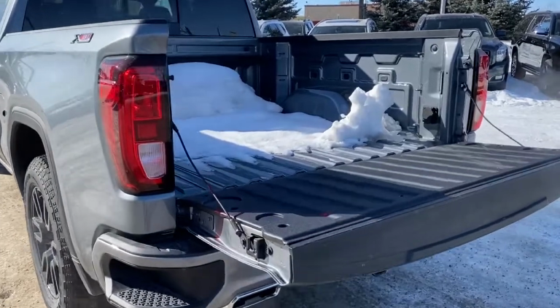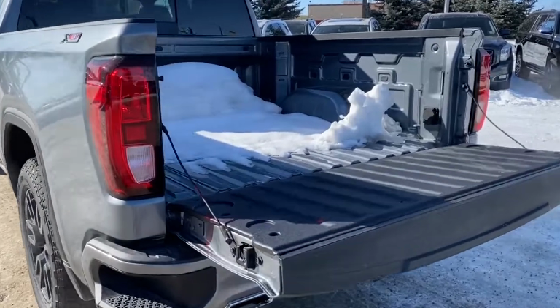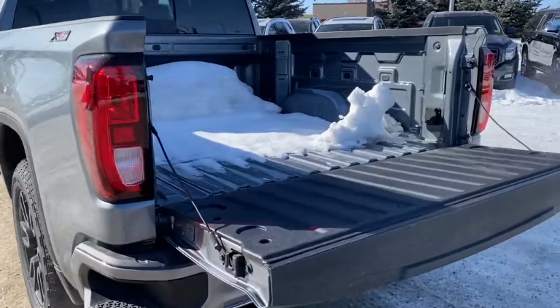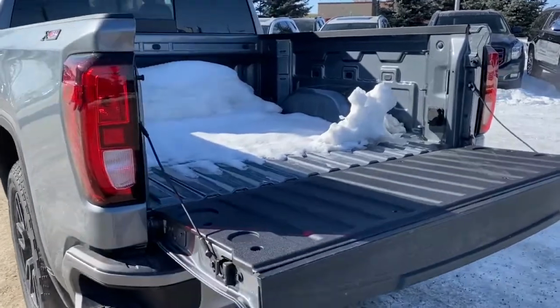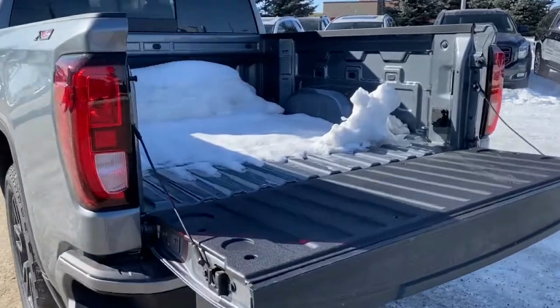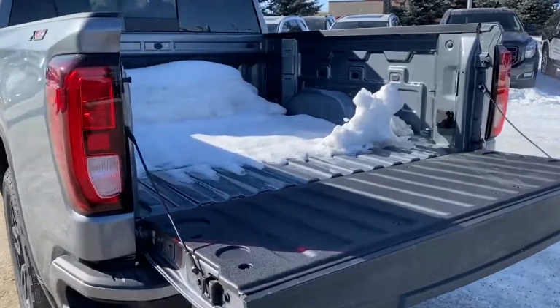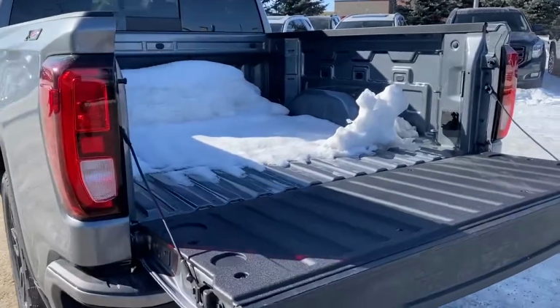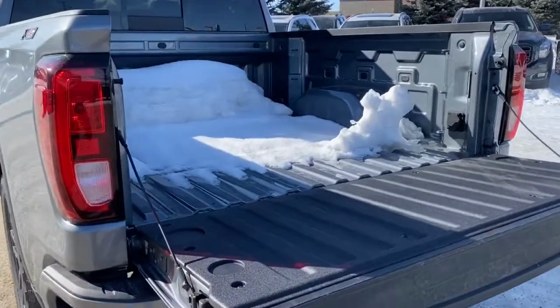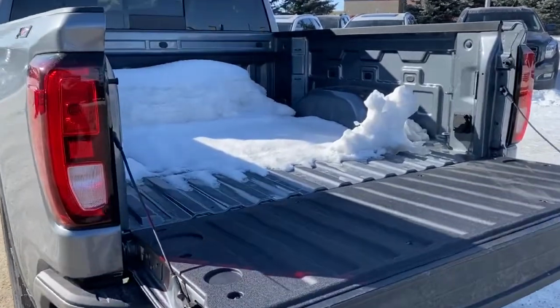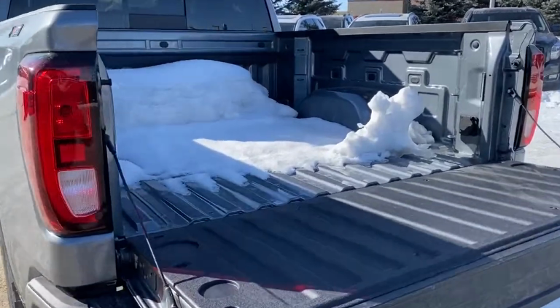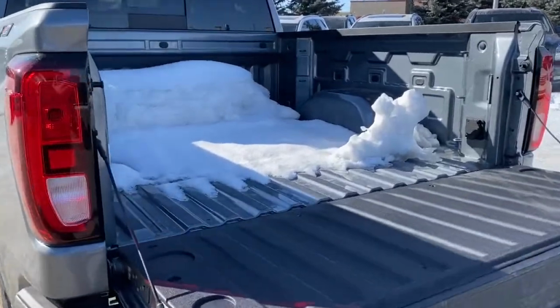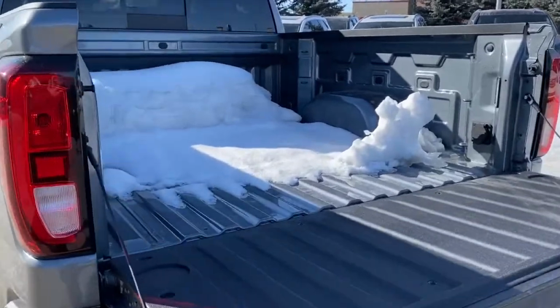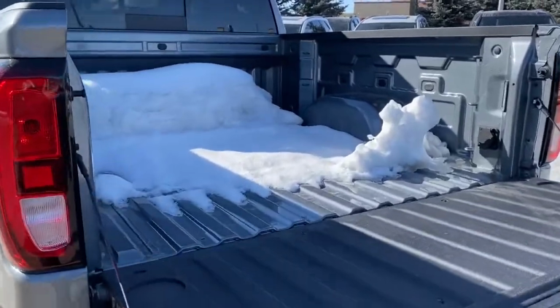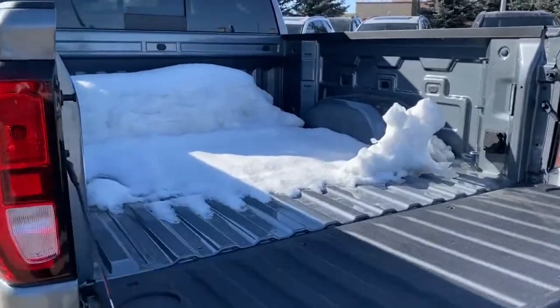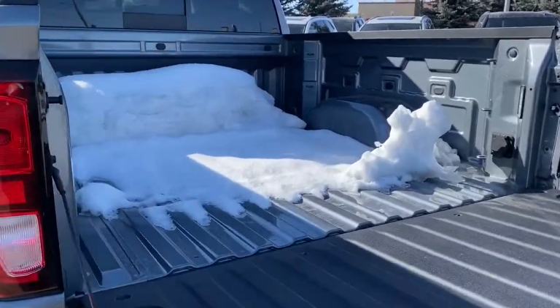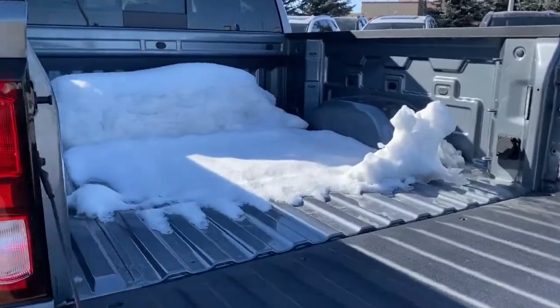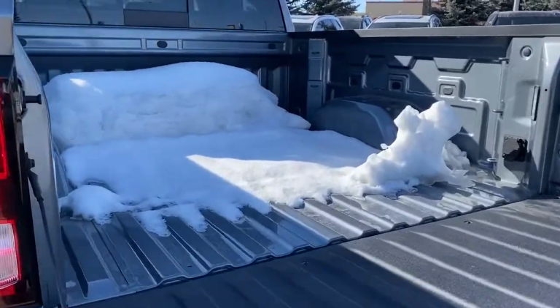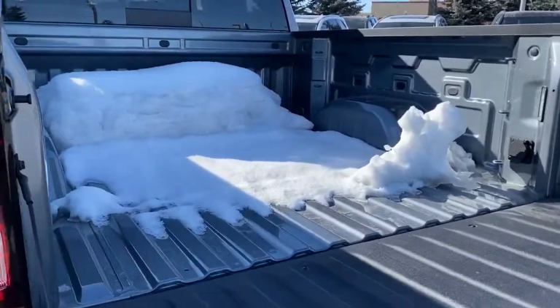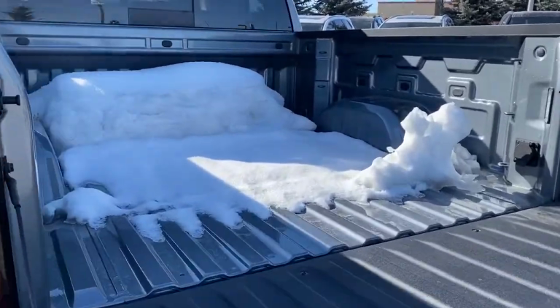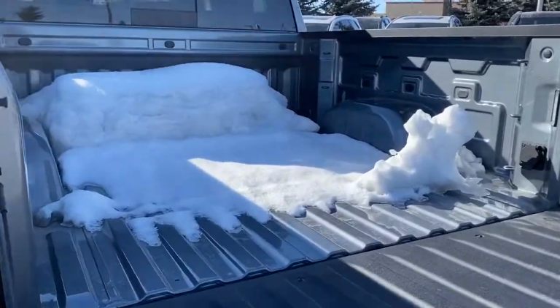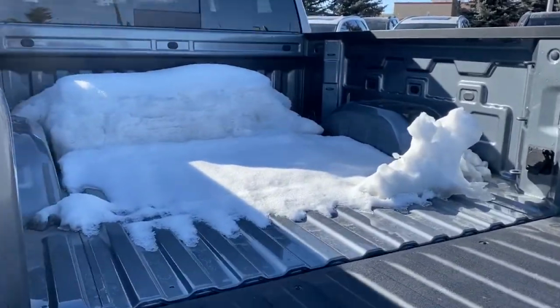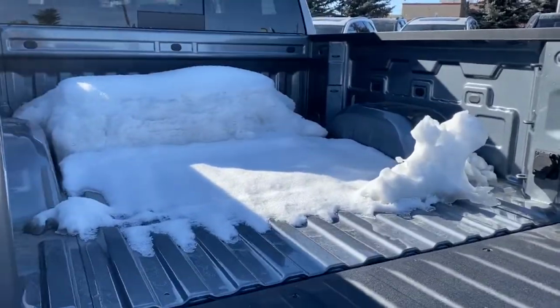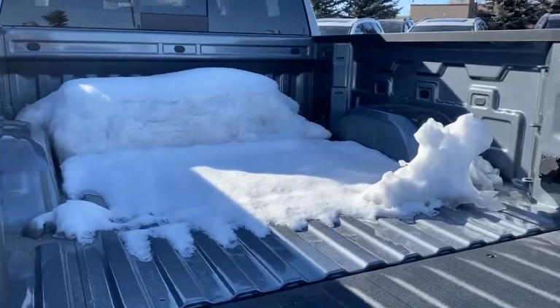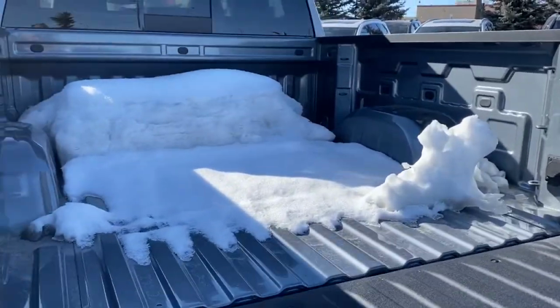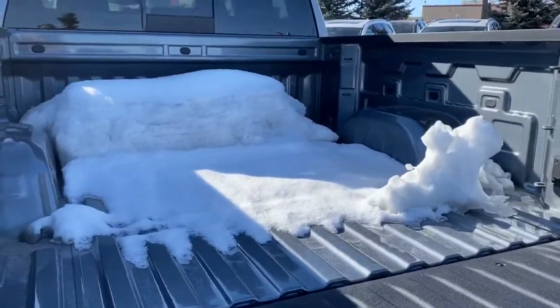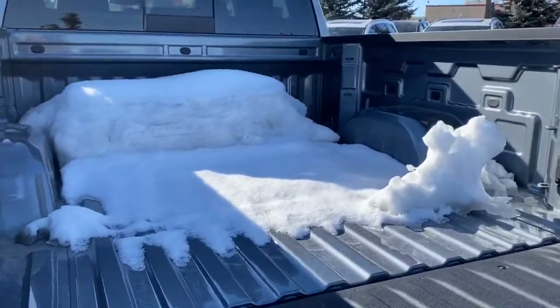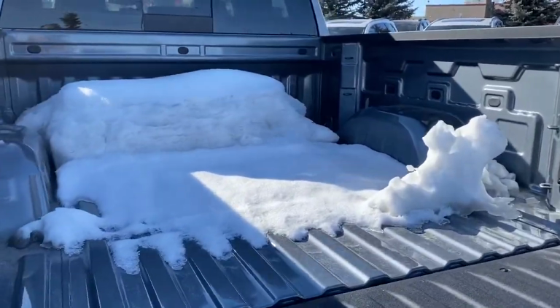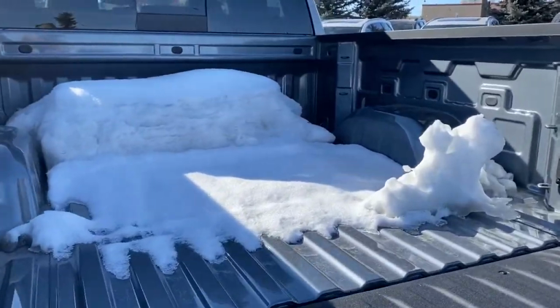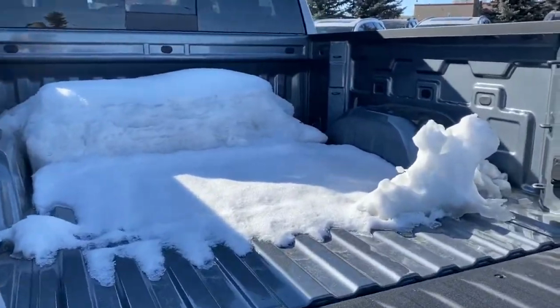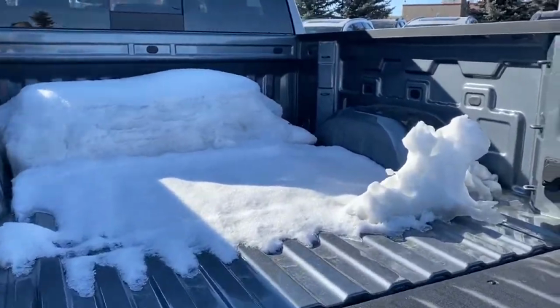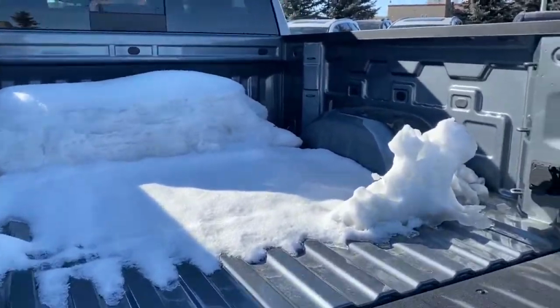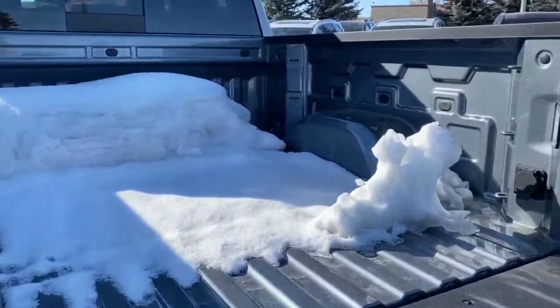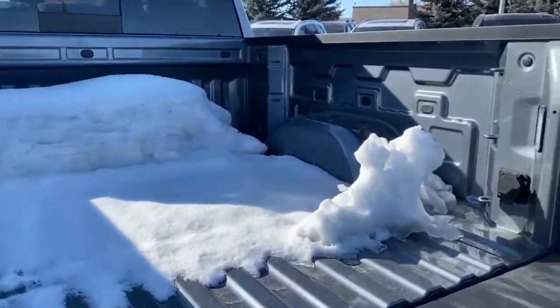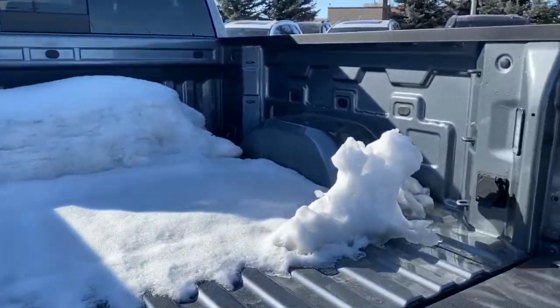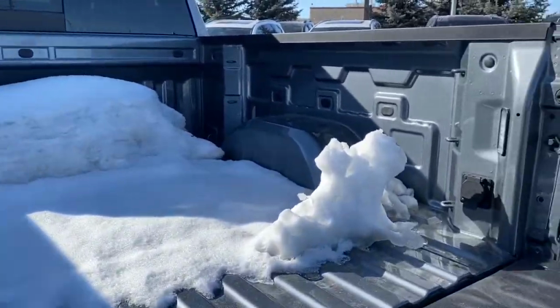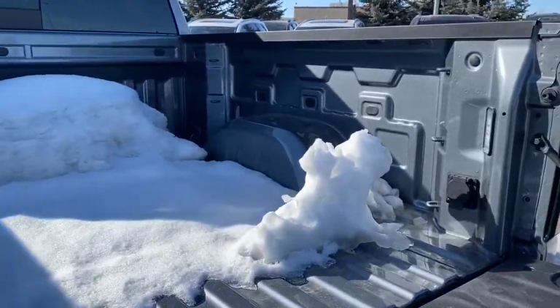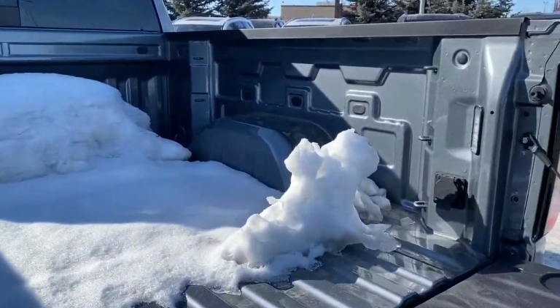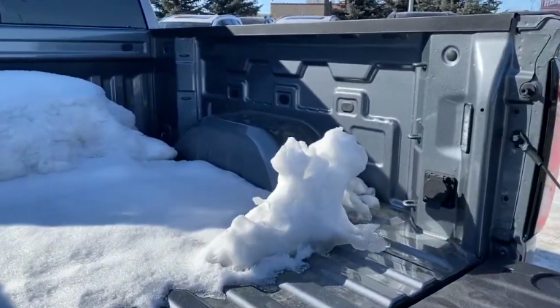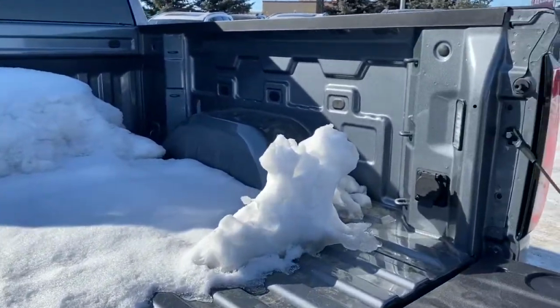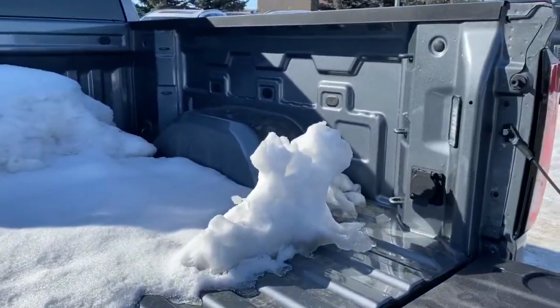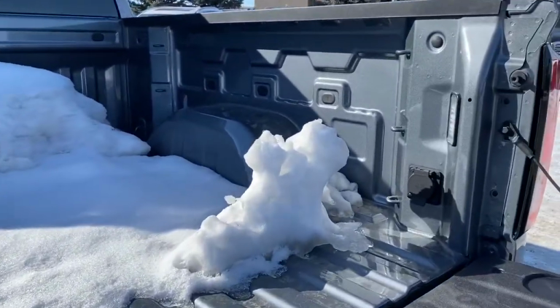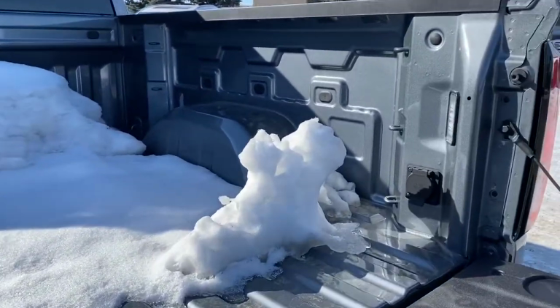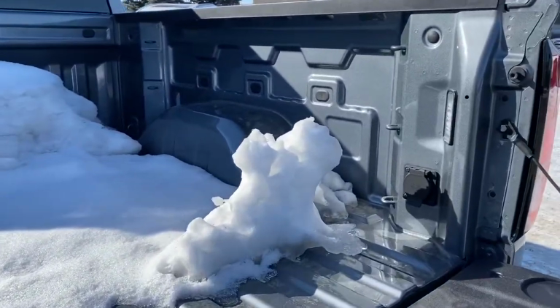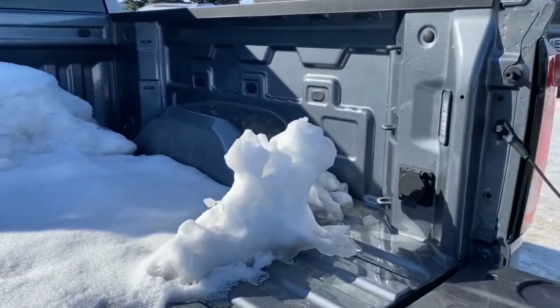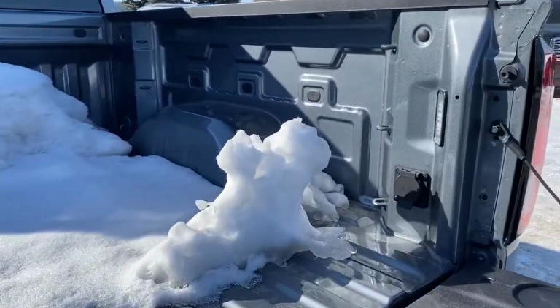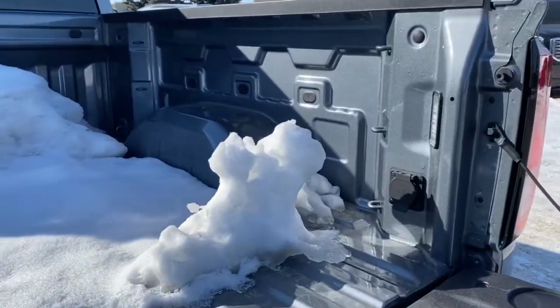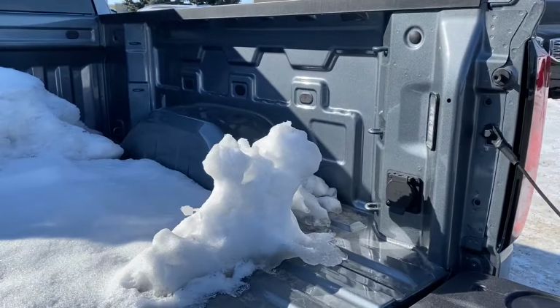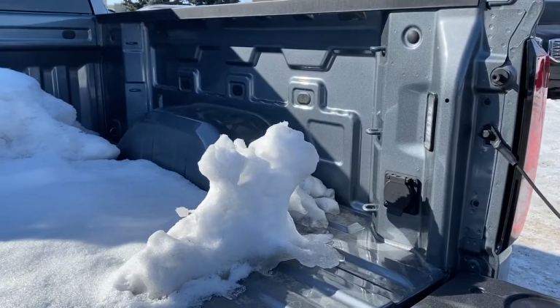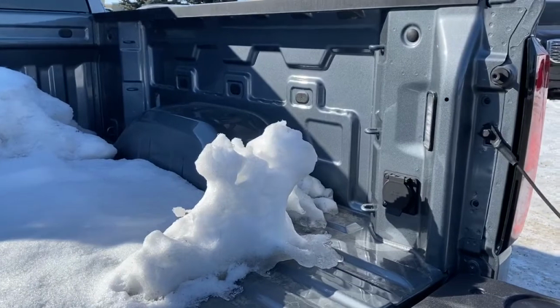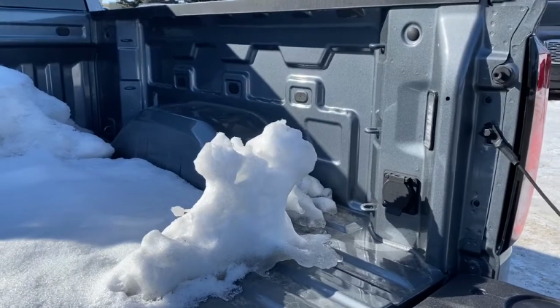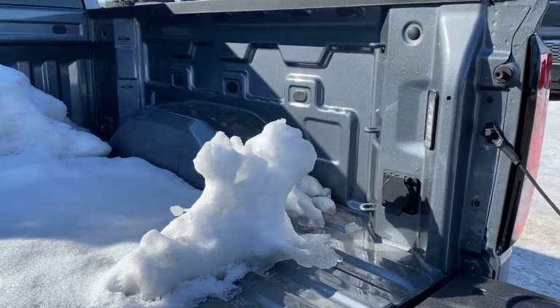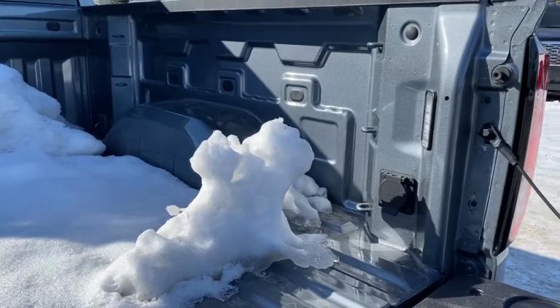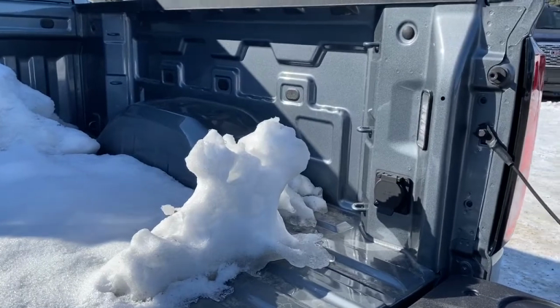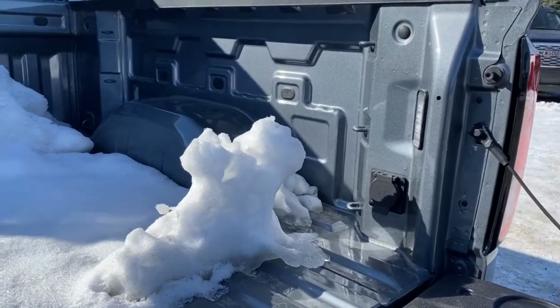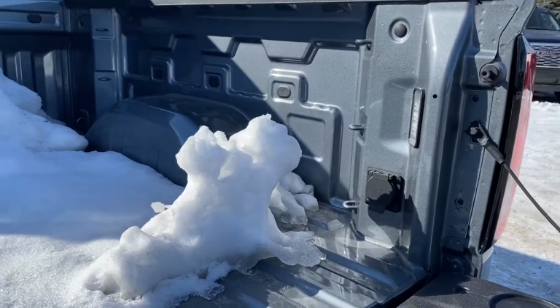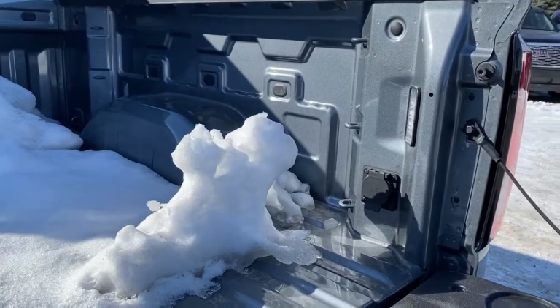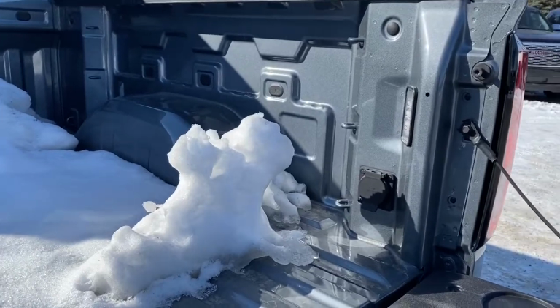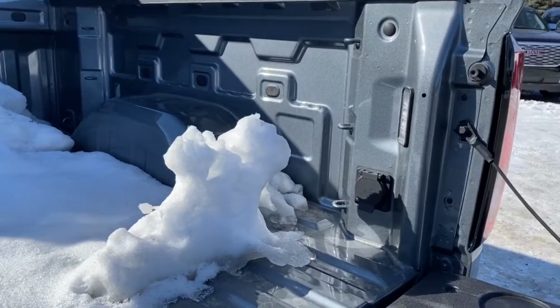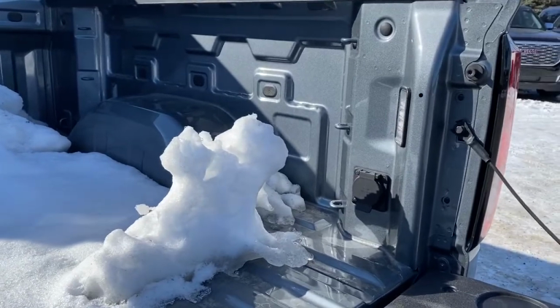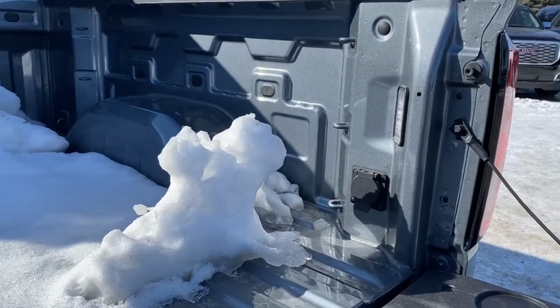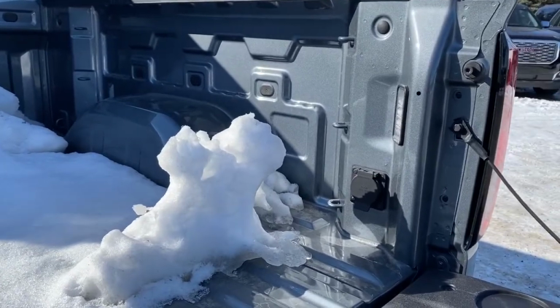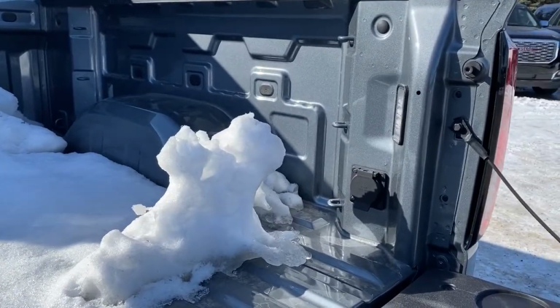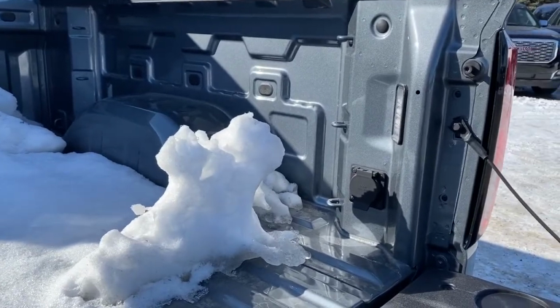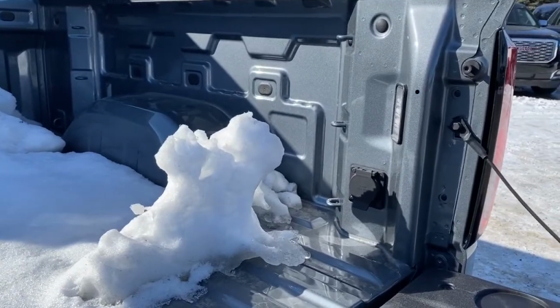In the box of the truck we've got some cargo hooks, some power plug-ins, as well as some box lighting.